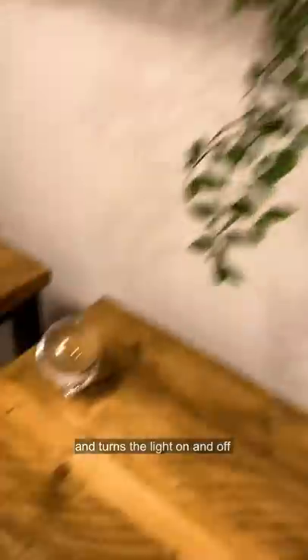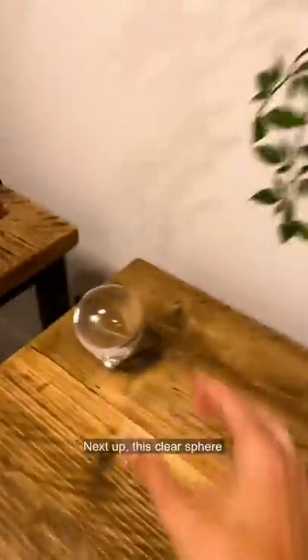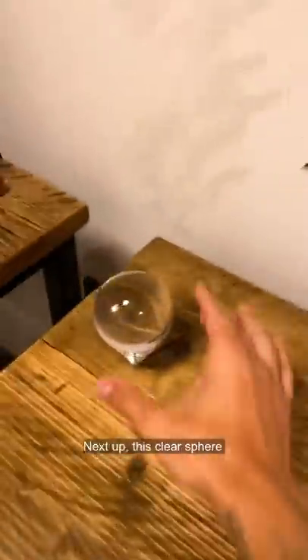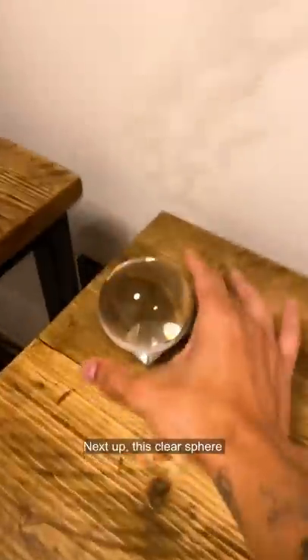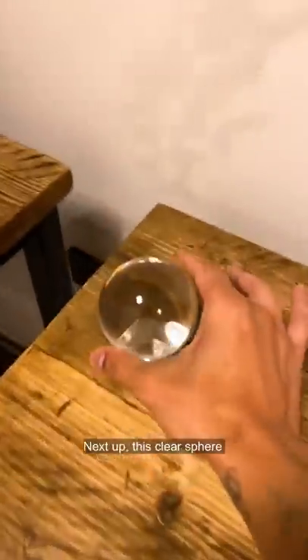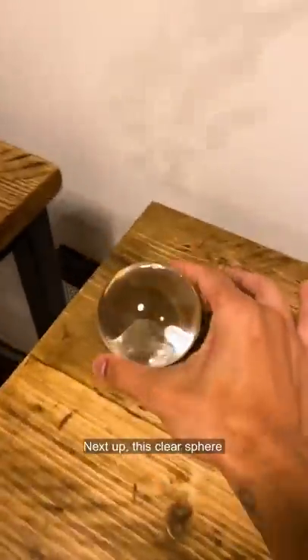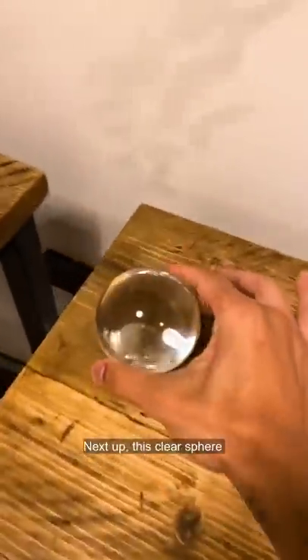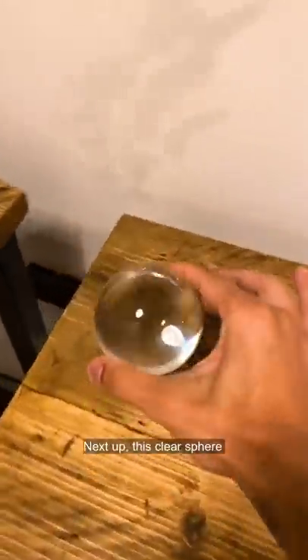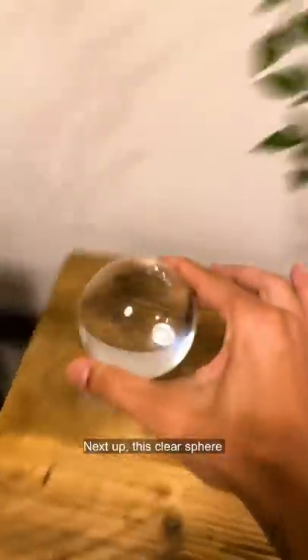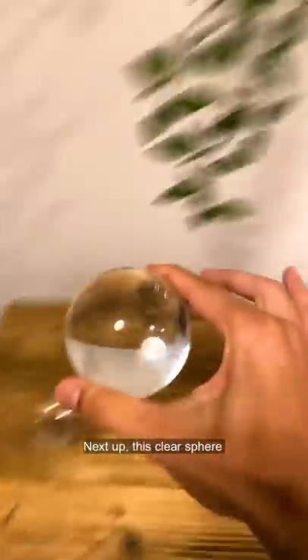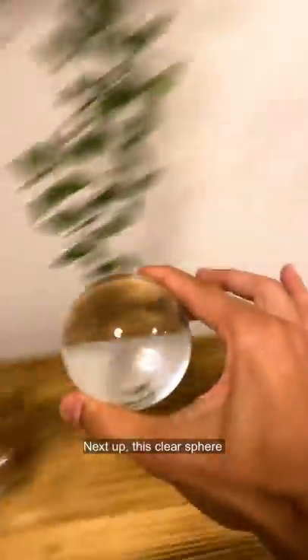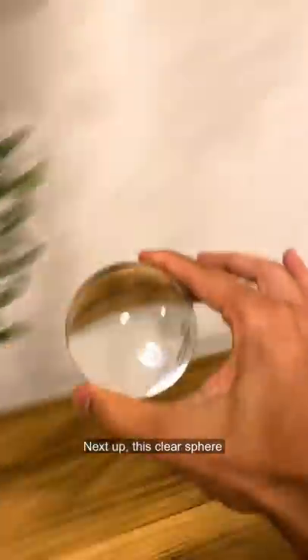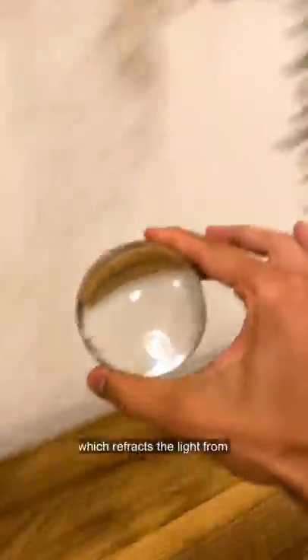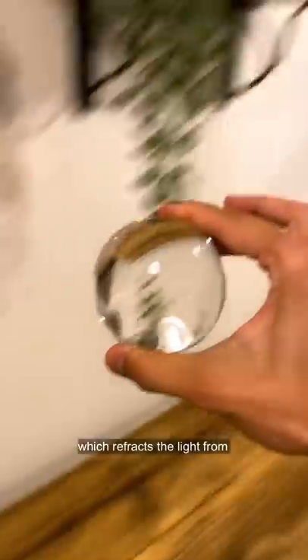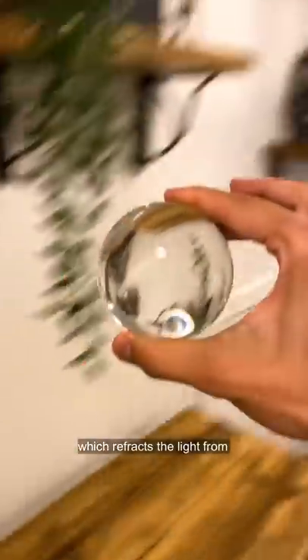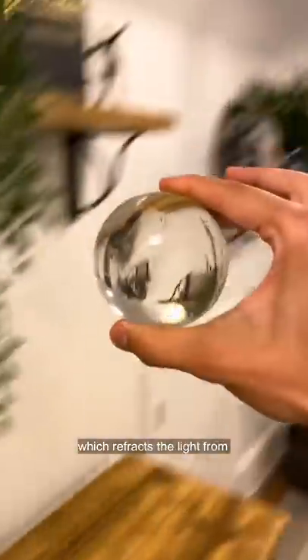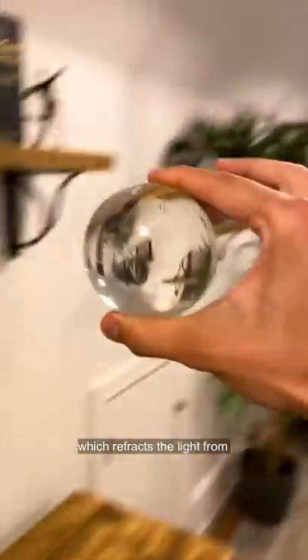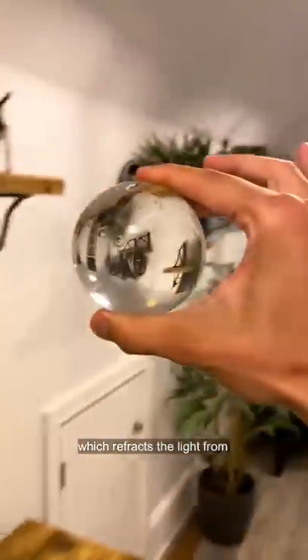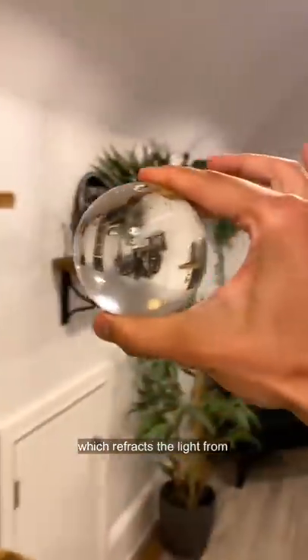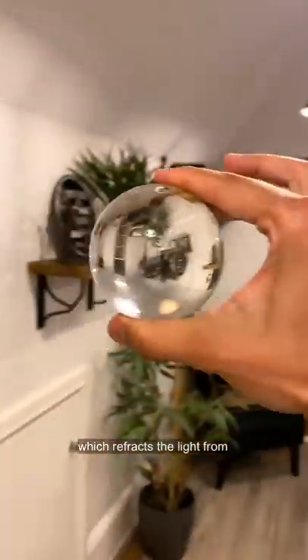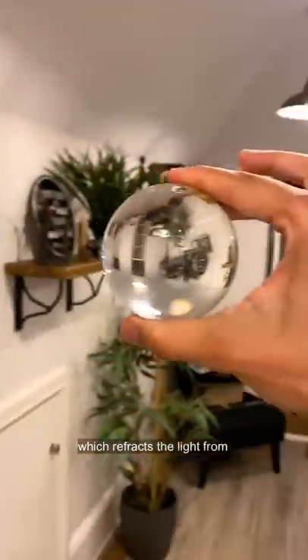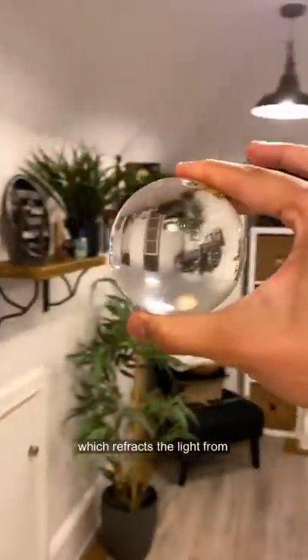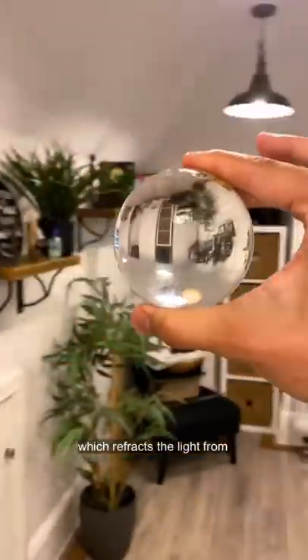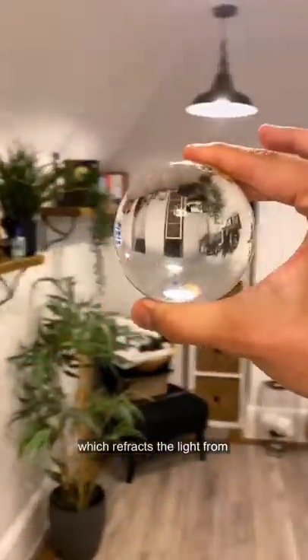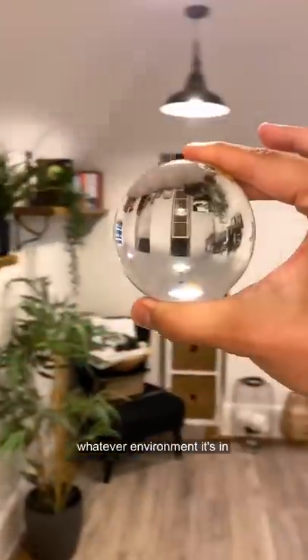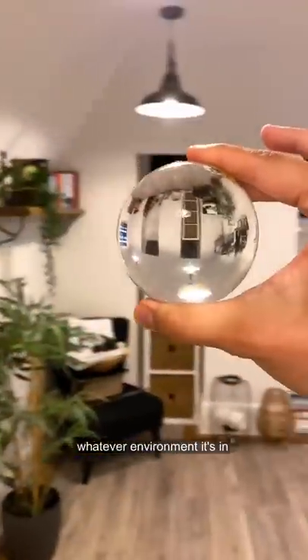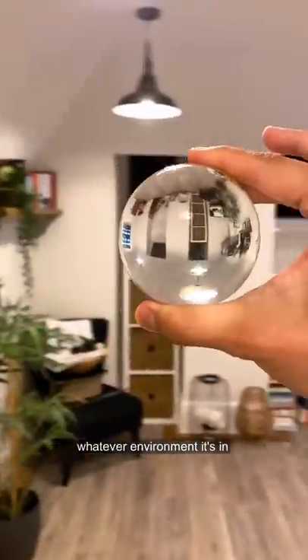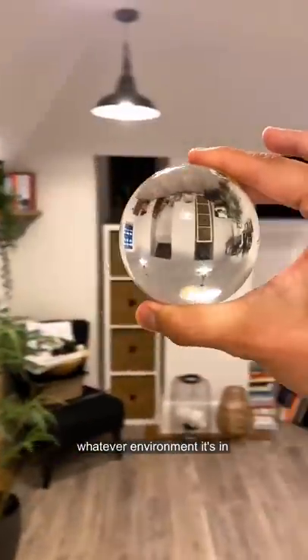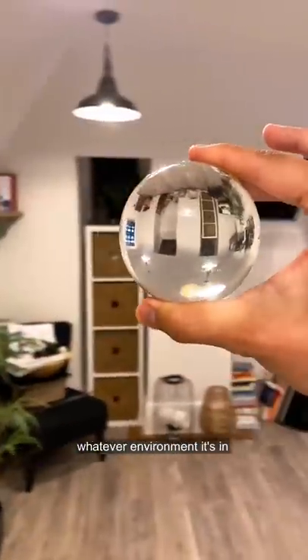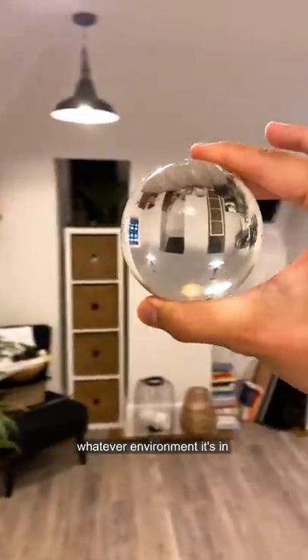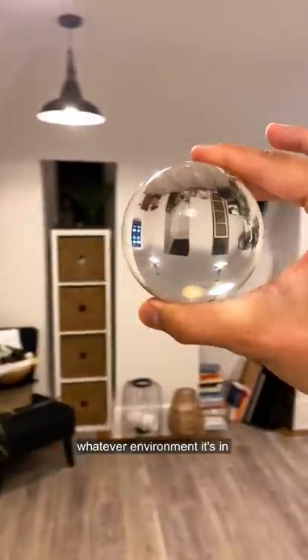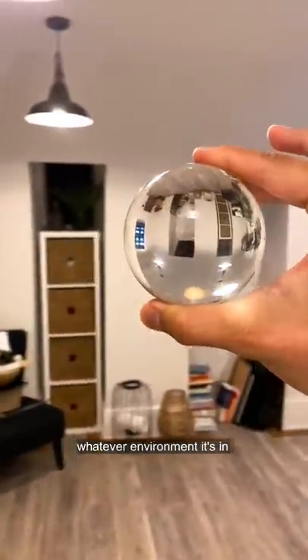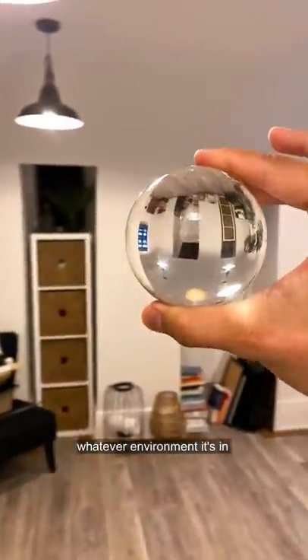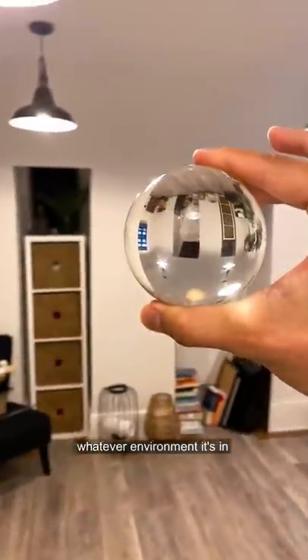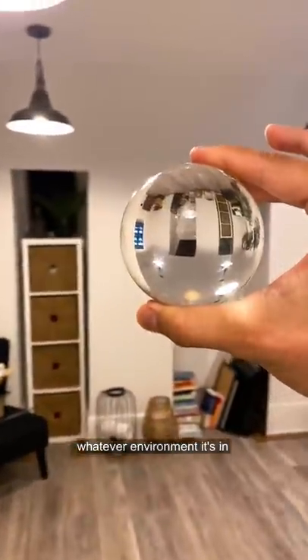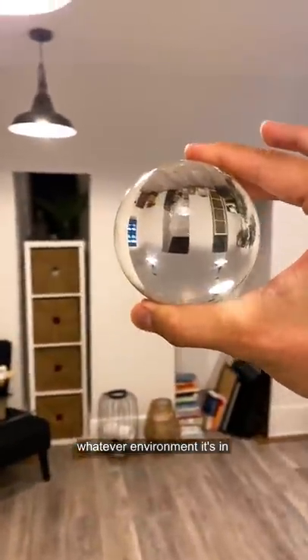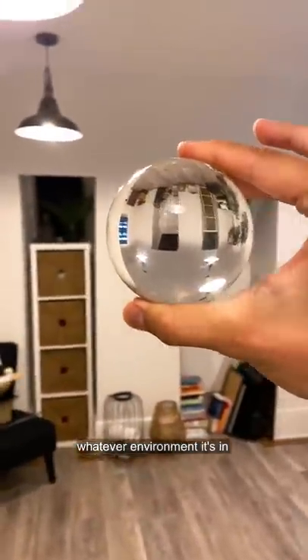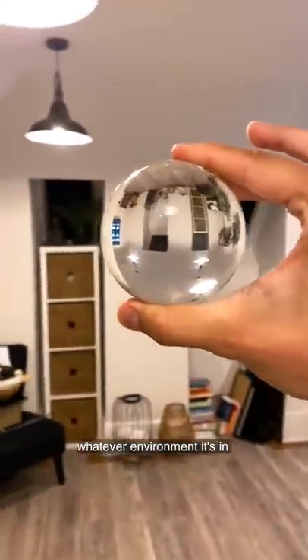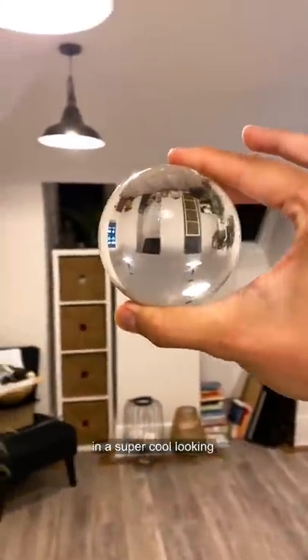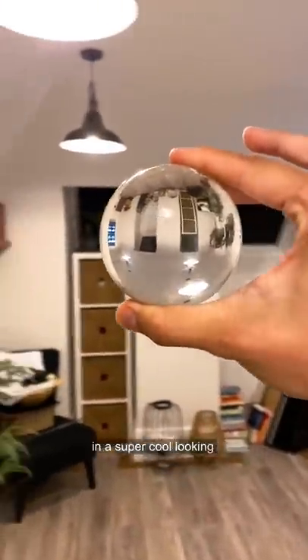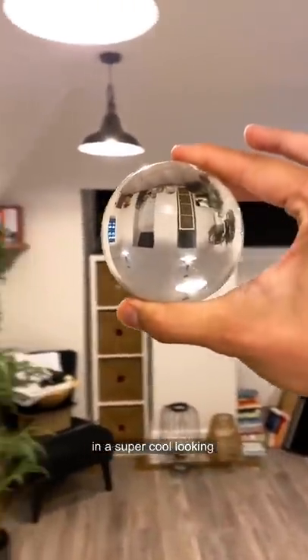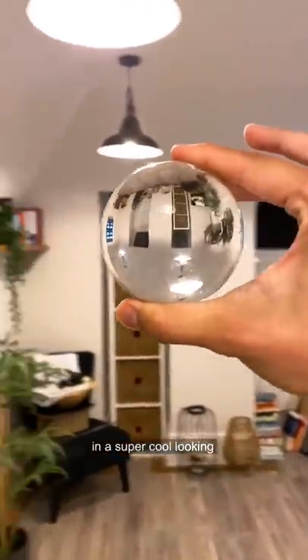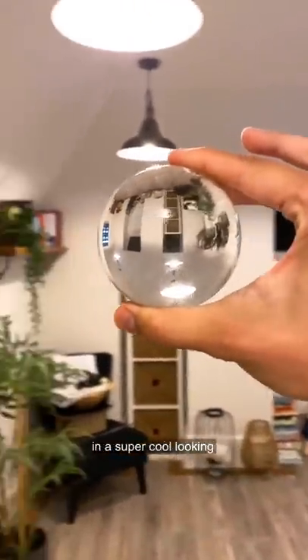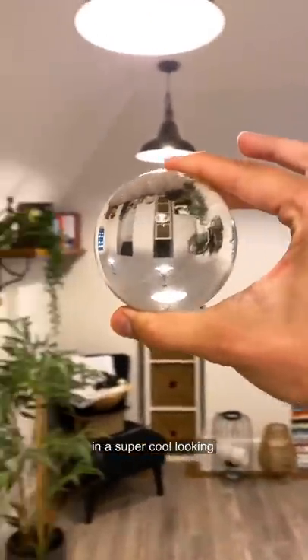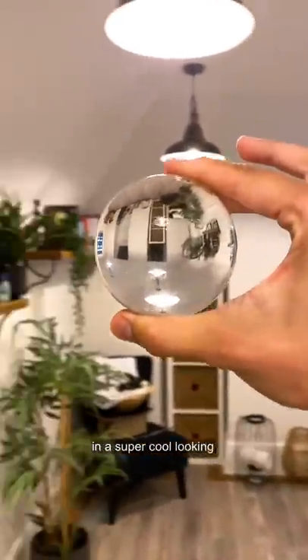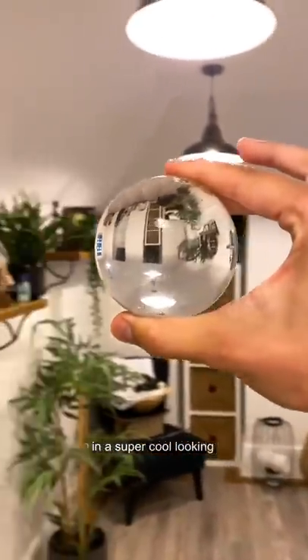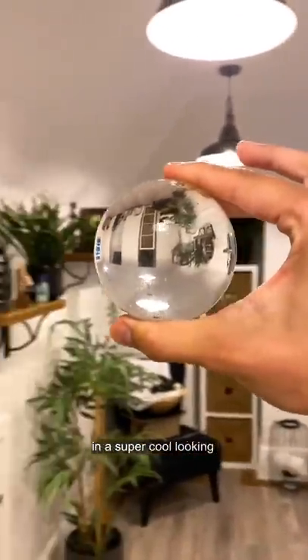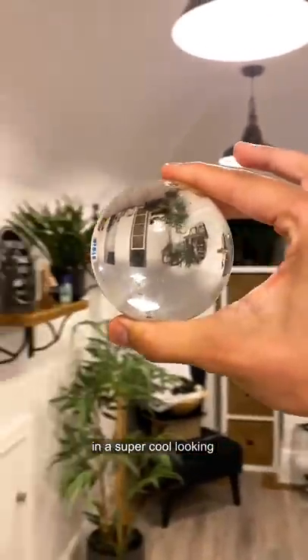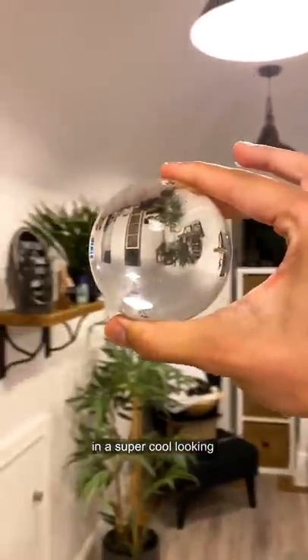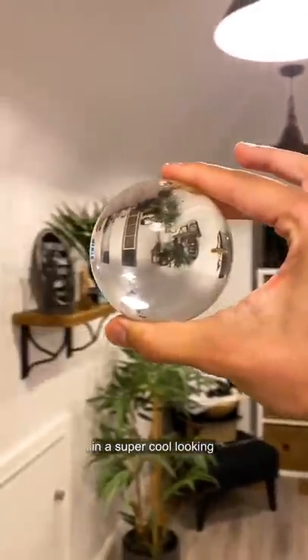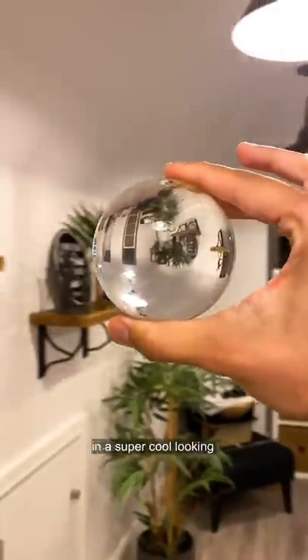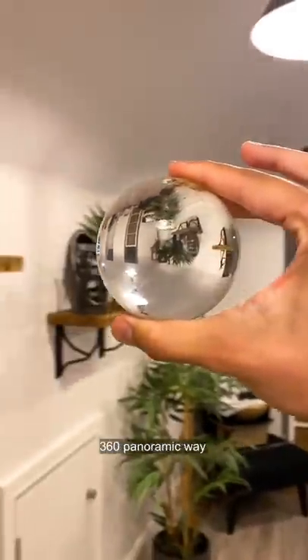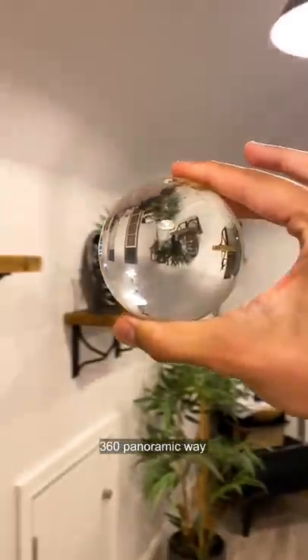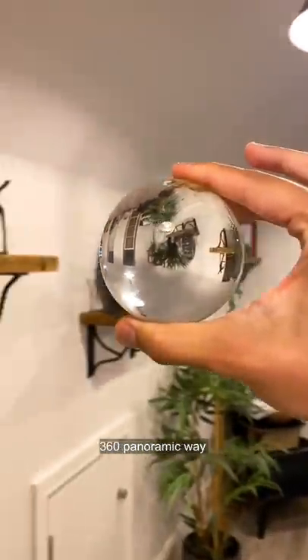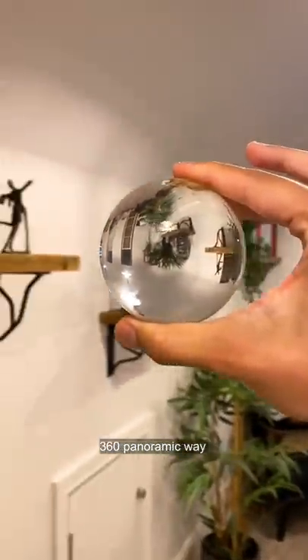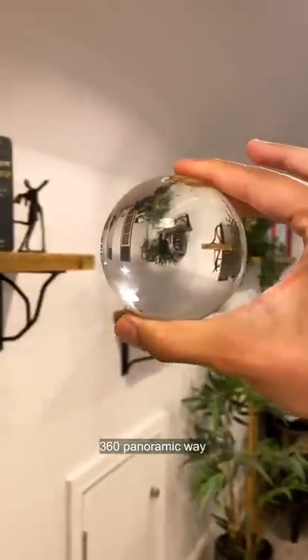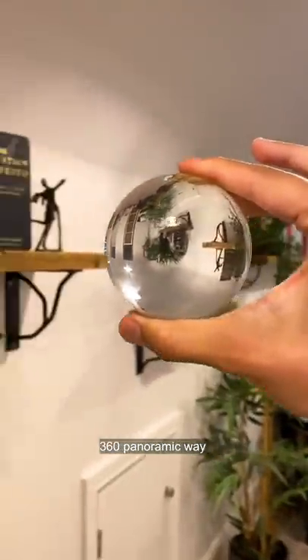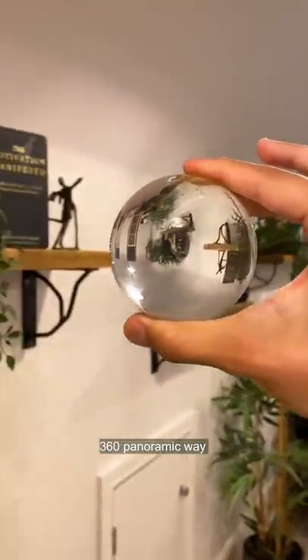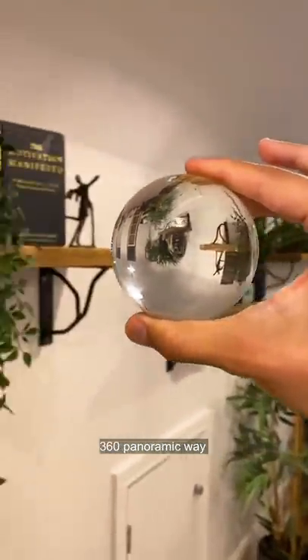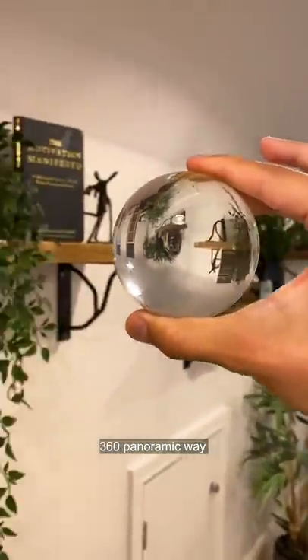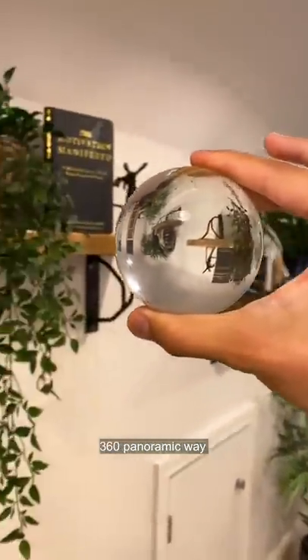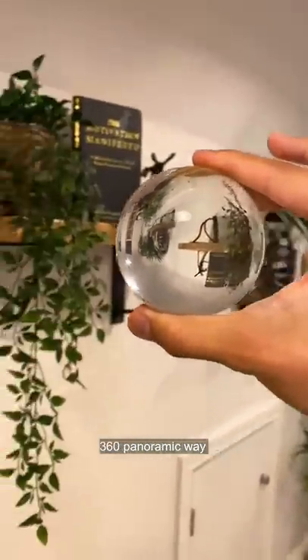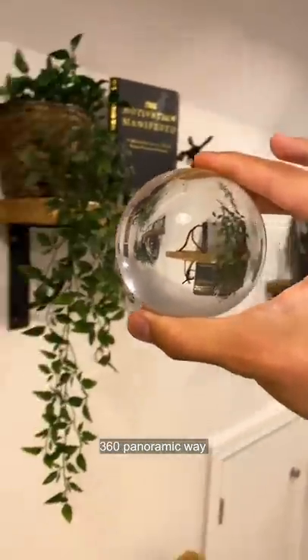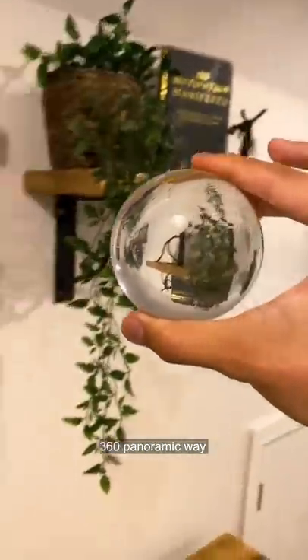Next up, this clear sphere which refracts the light from whatever environment it's in, in a super cool looking 360 panoramic way.